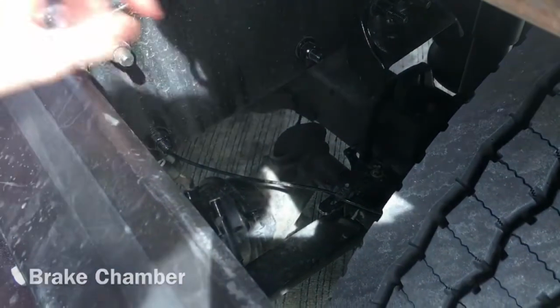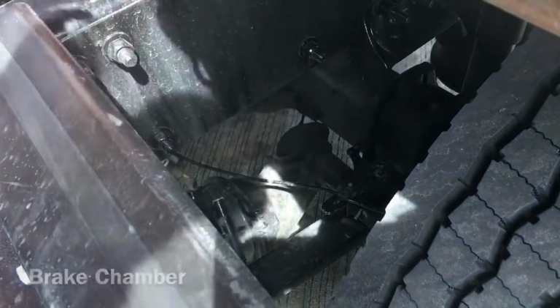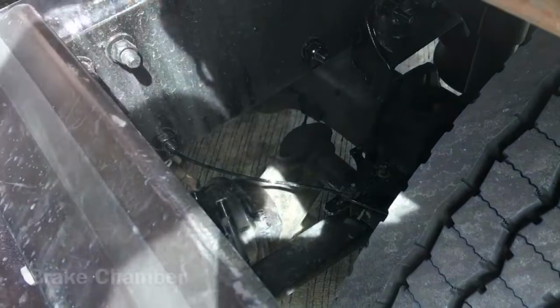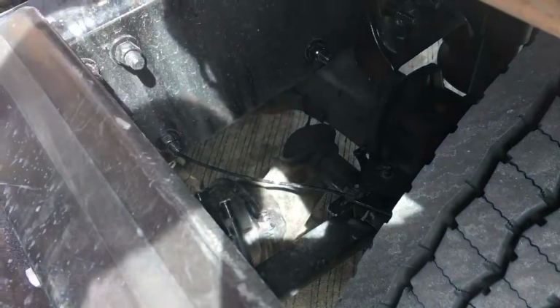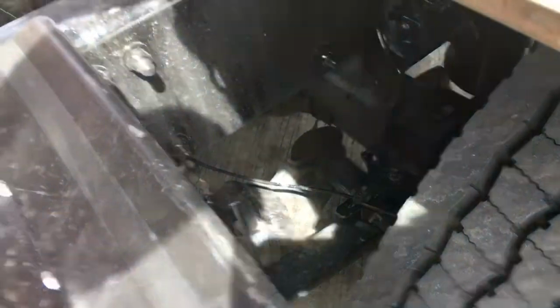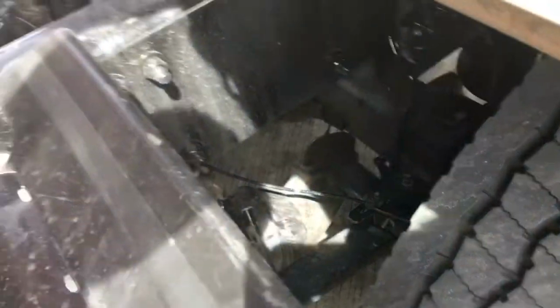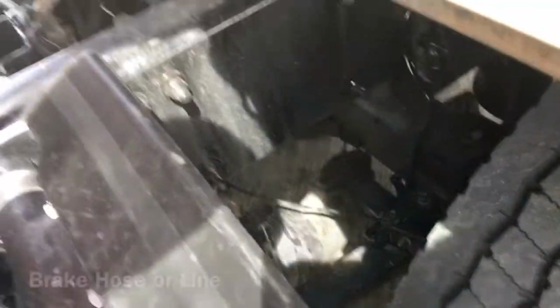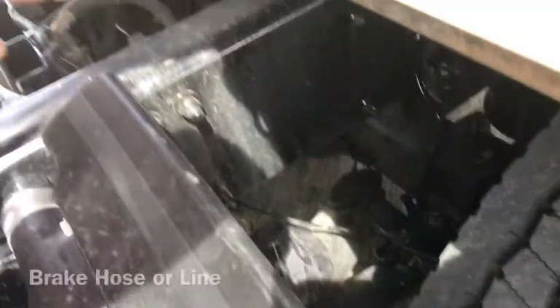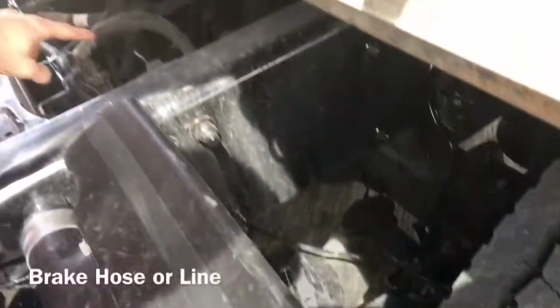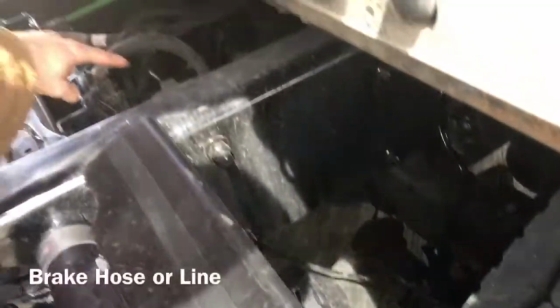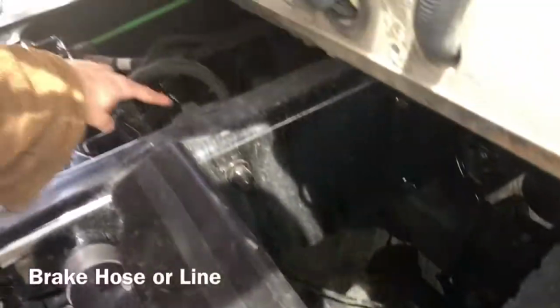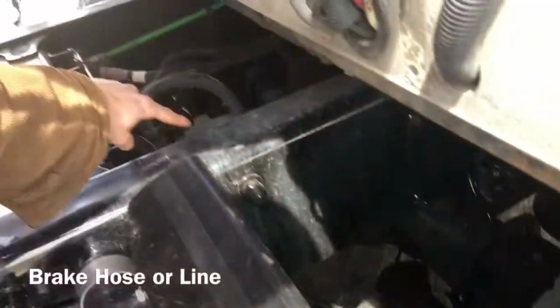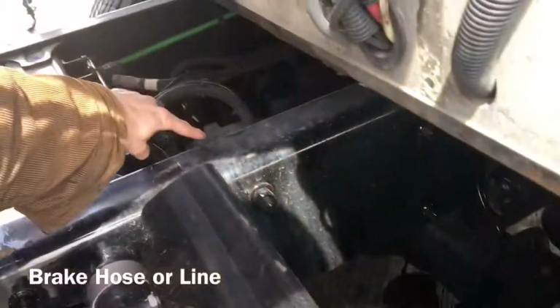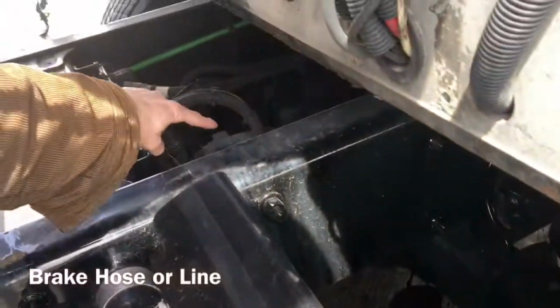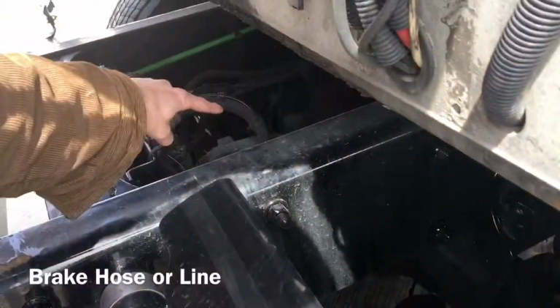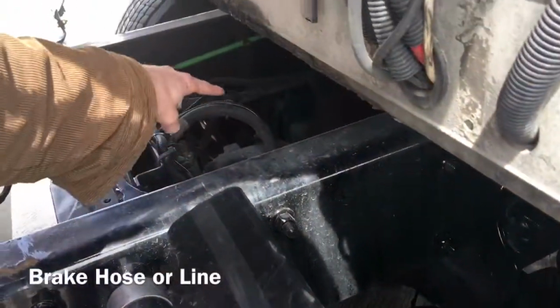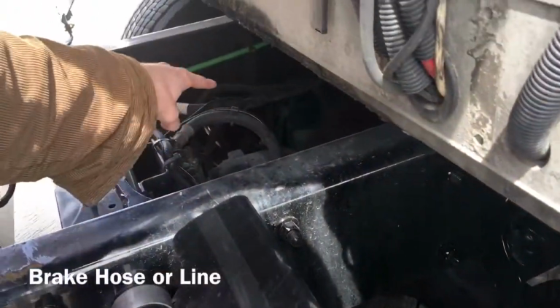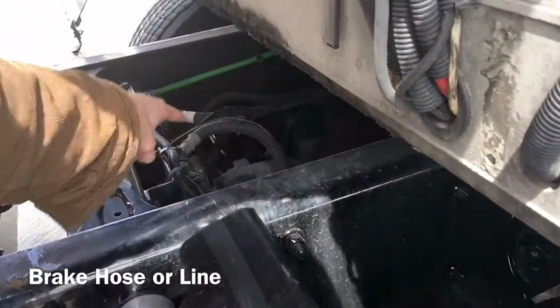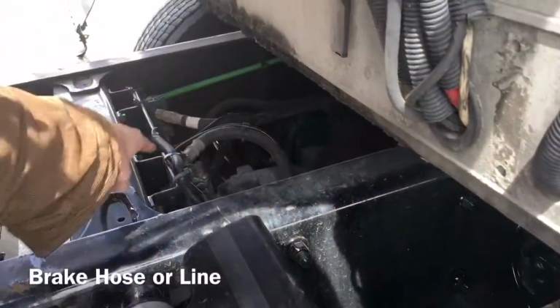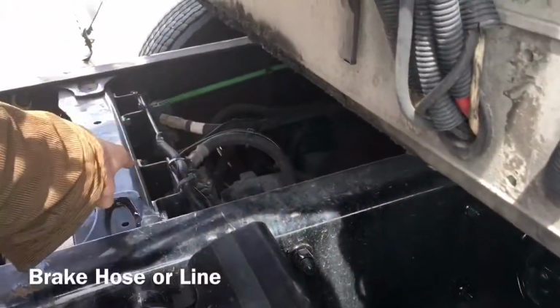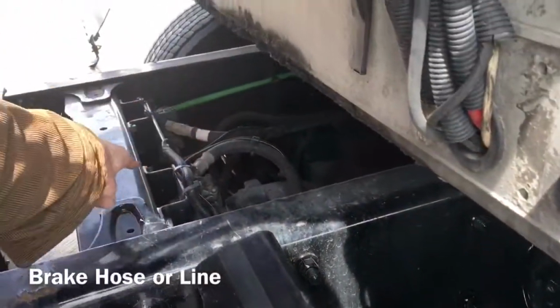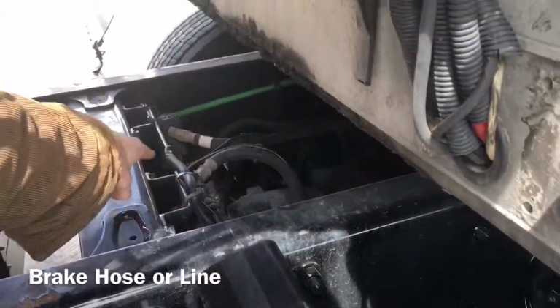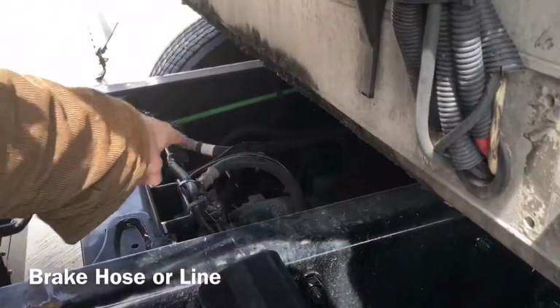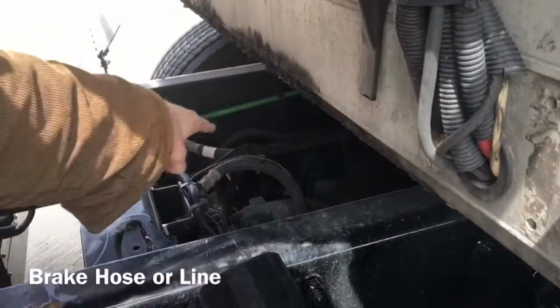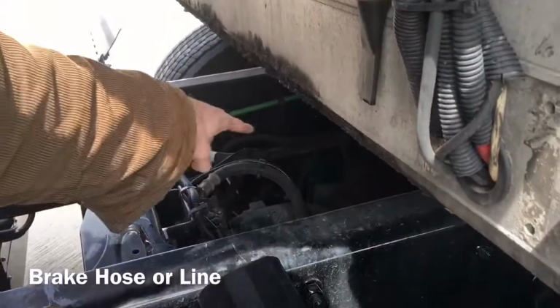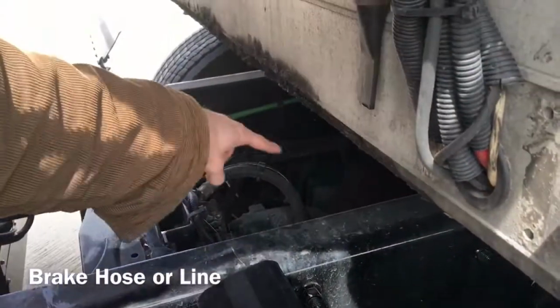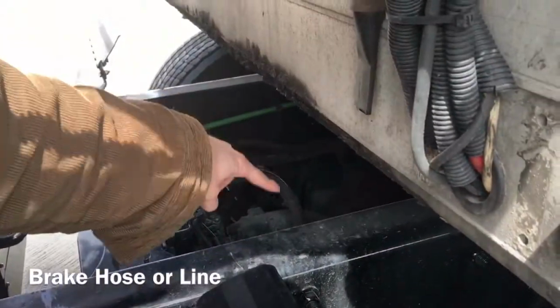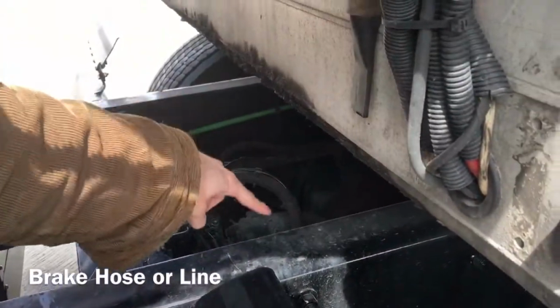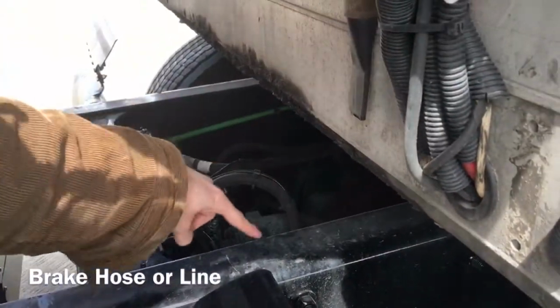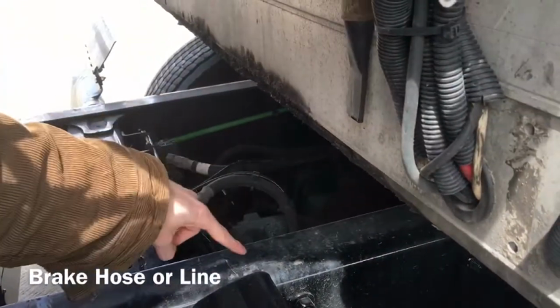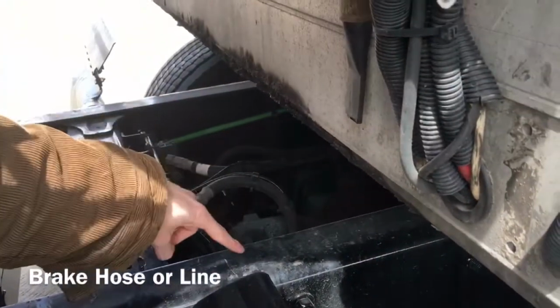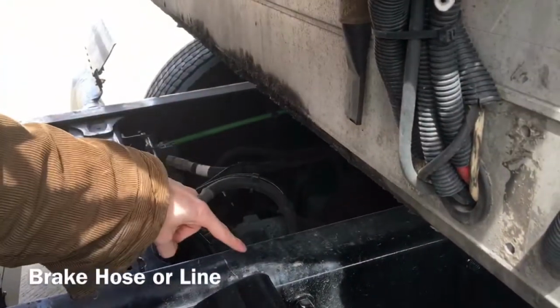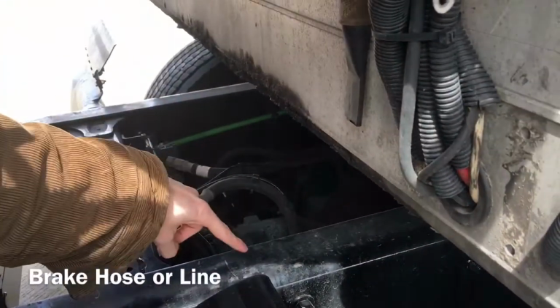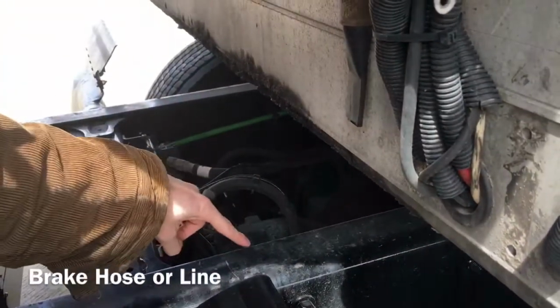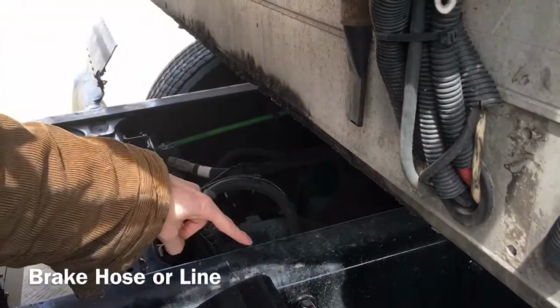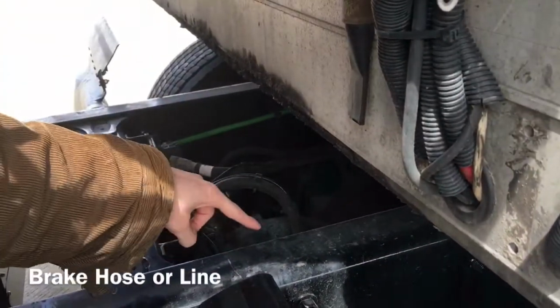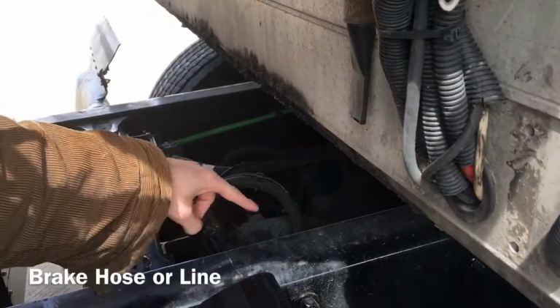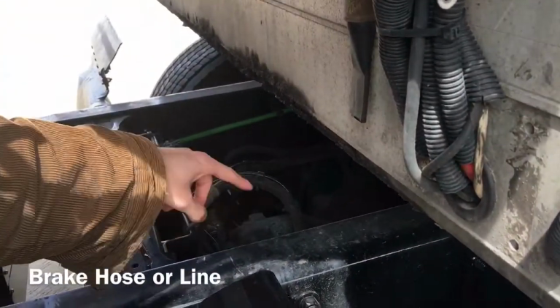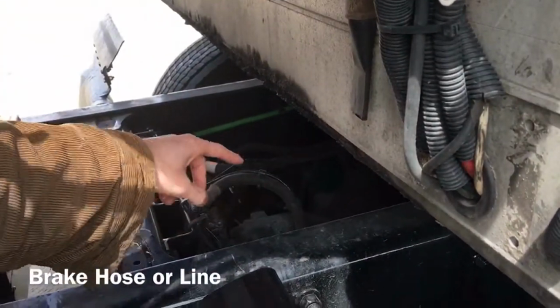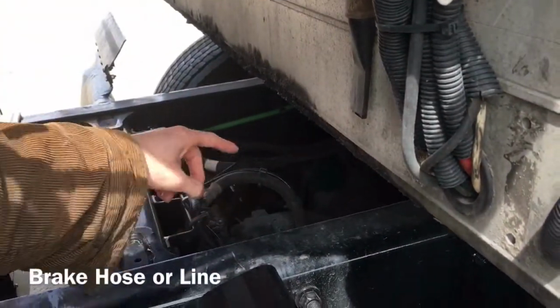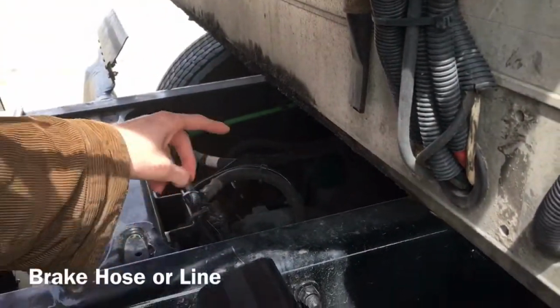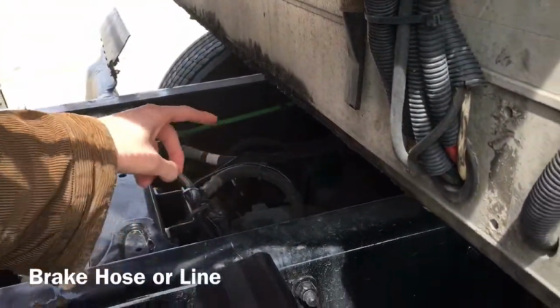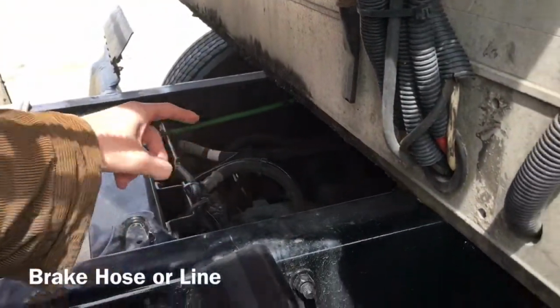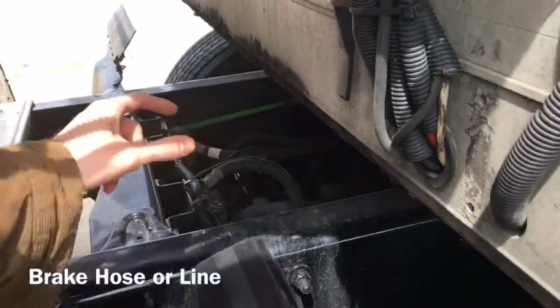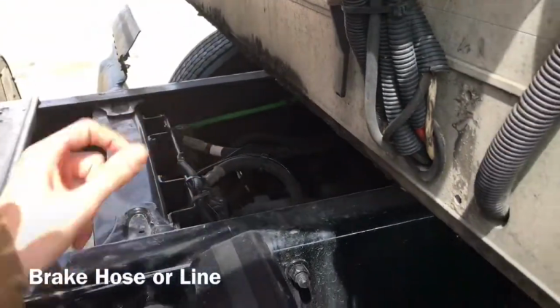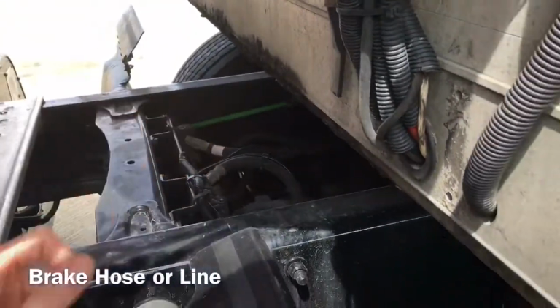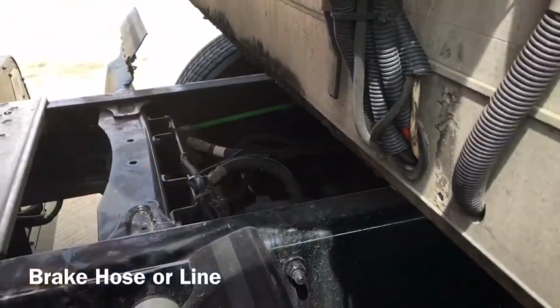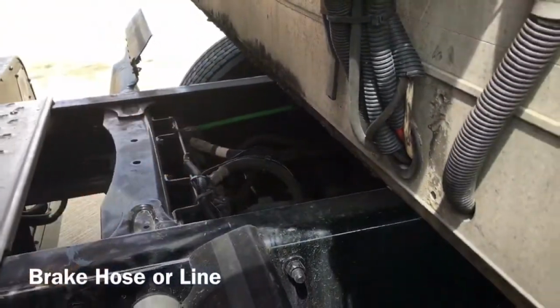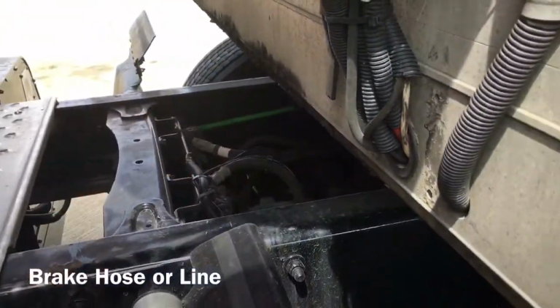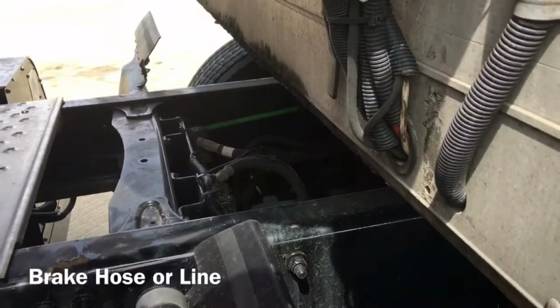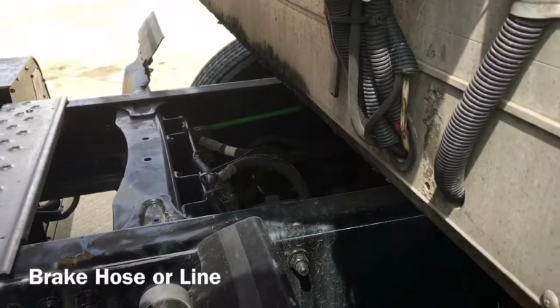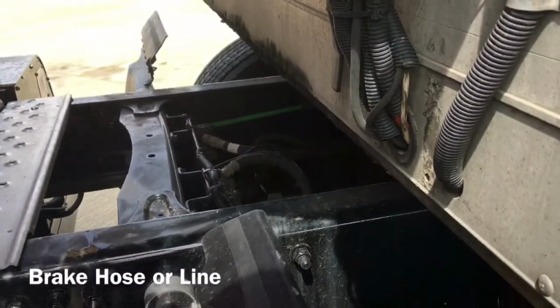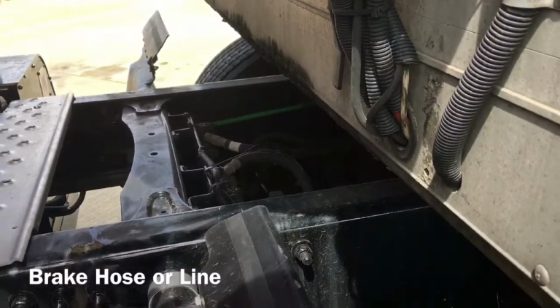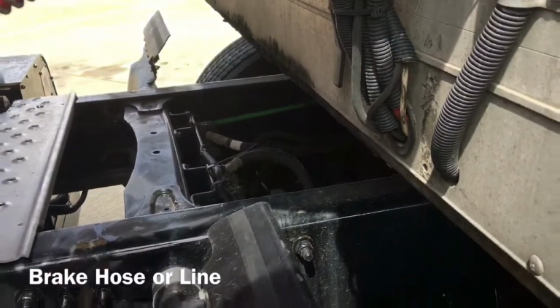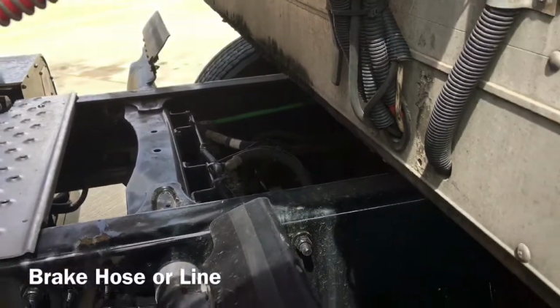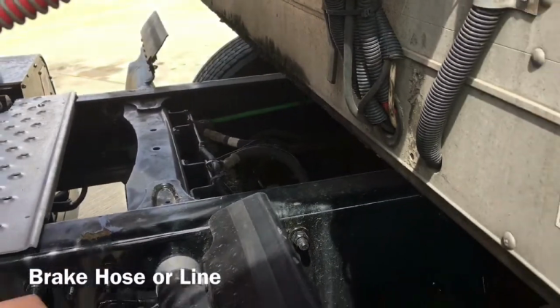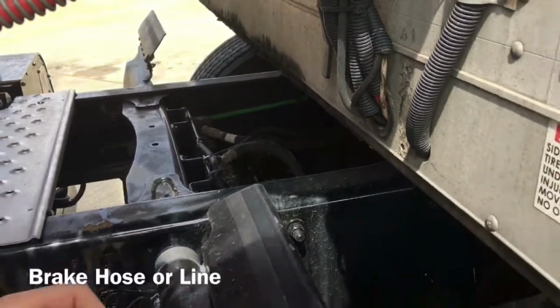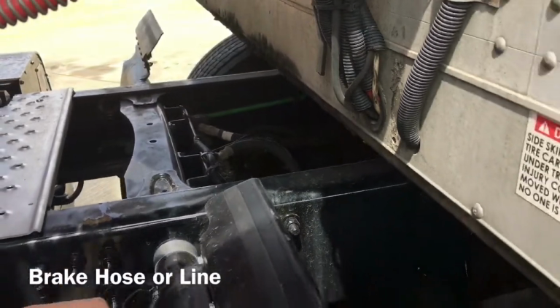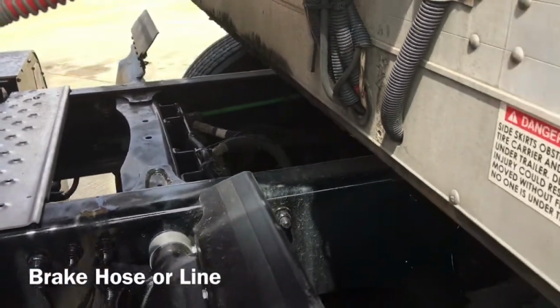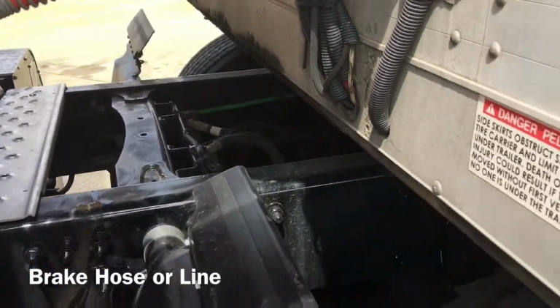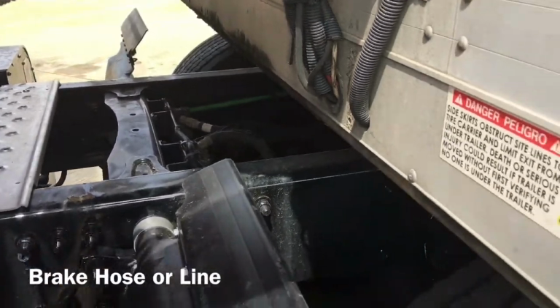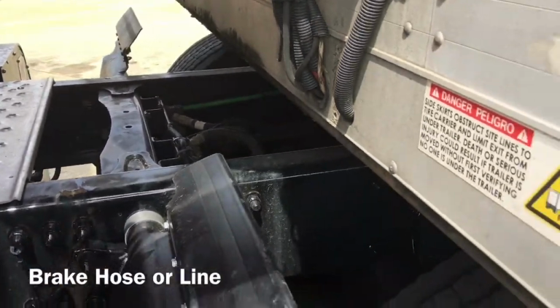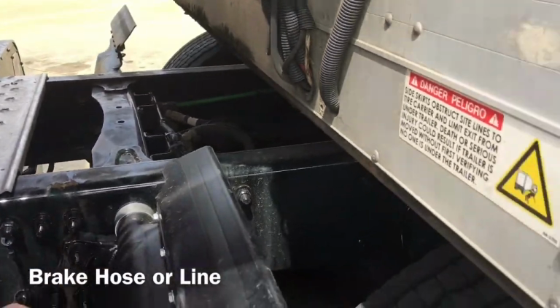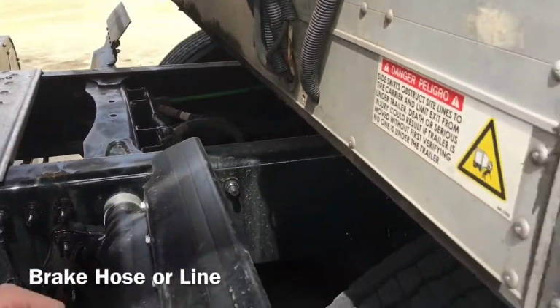I'm going to check my brake hoses and lining, which is properly mounted and secured at both ends. No abrasions, bulges, or cuts. They are not leaking.